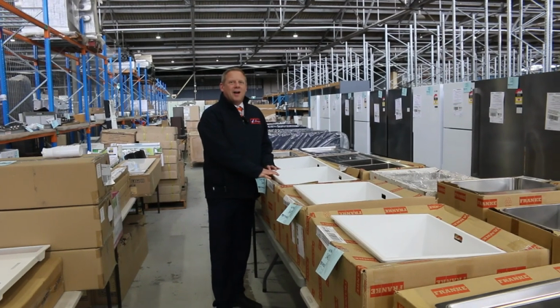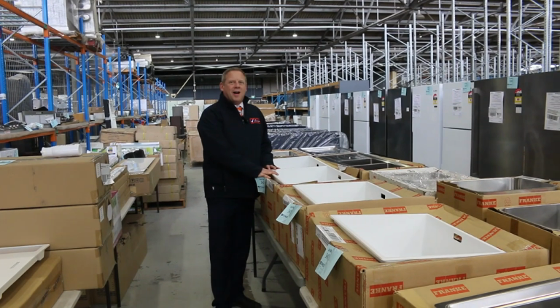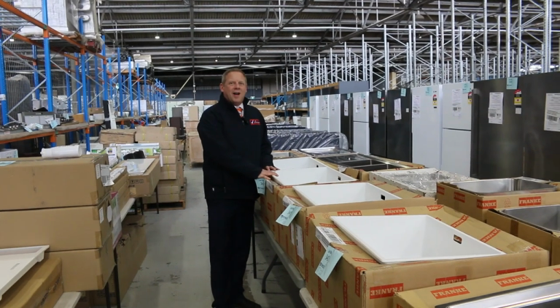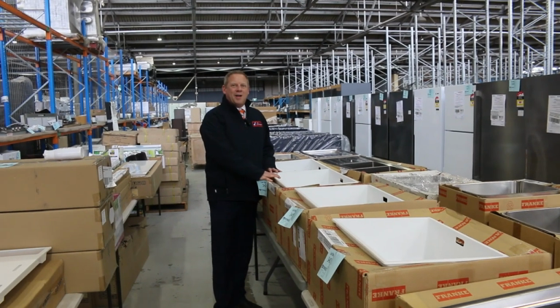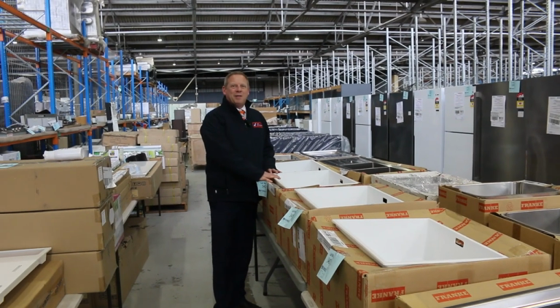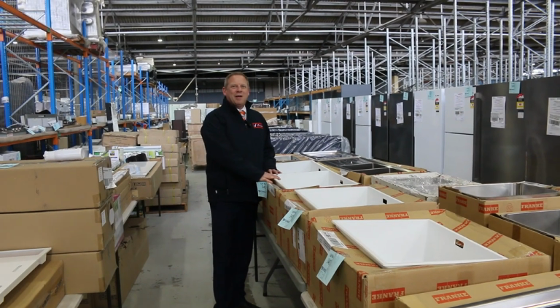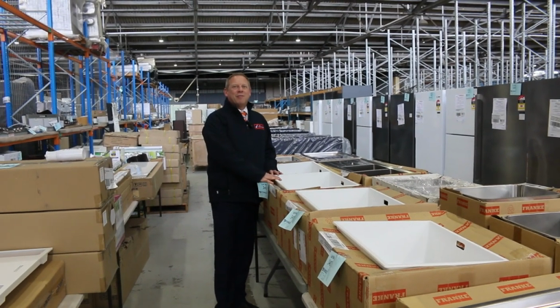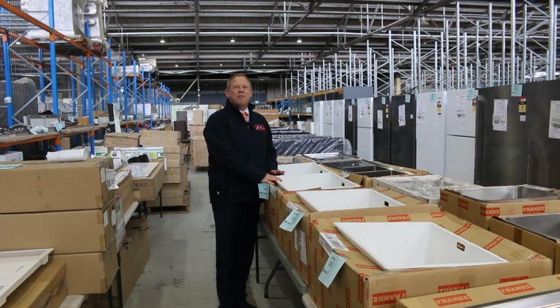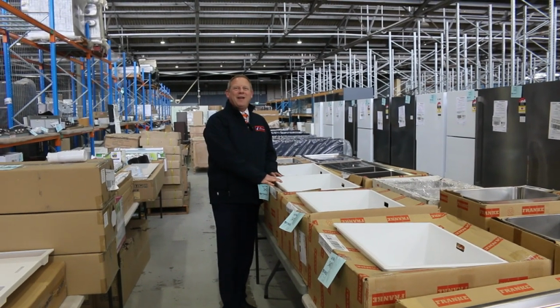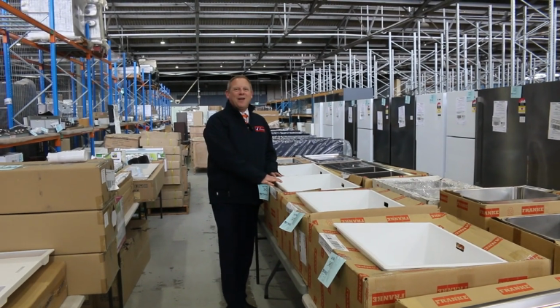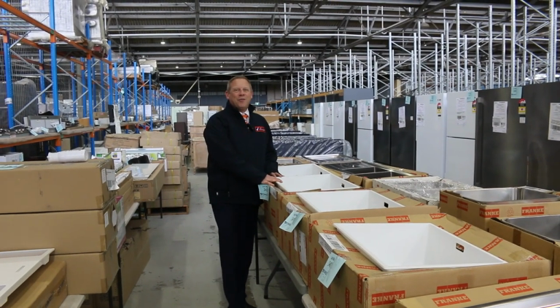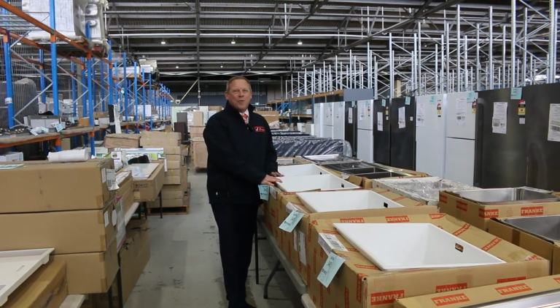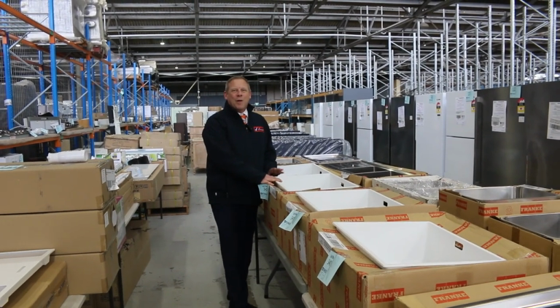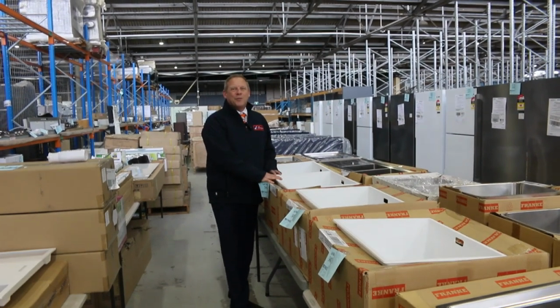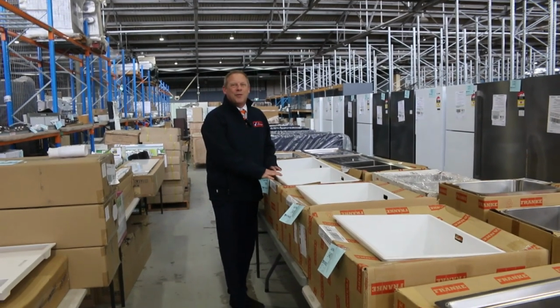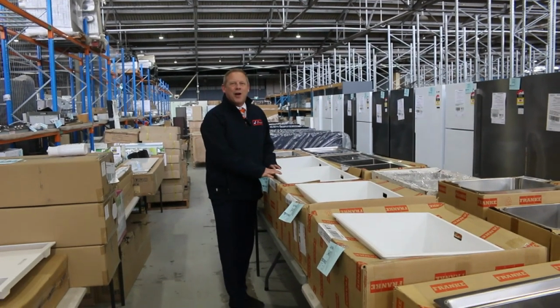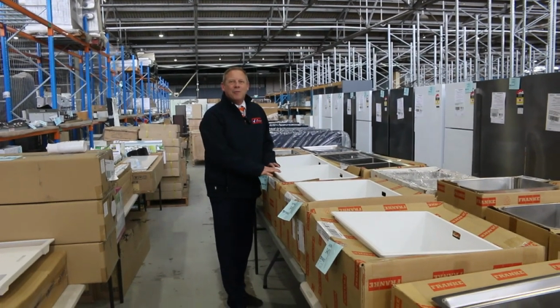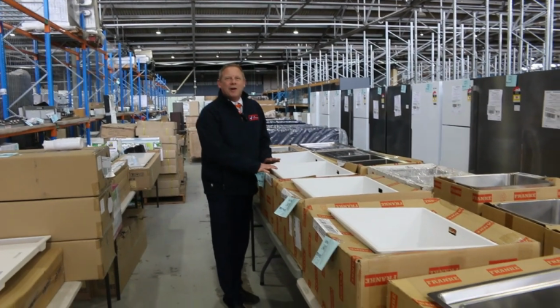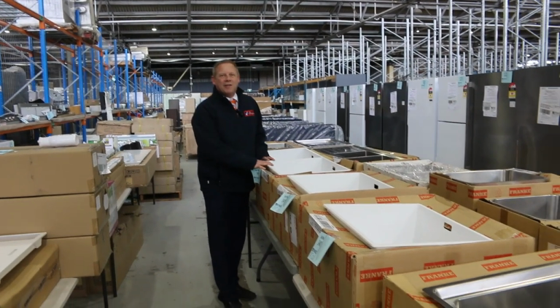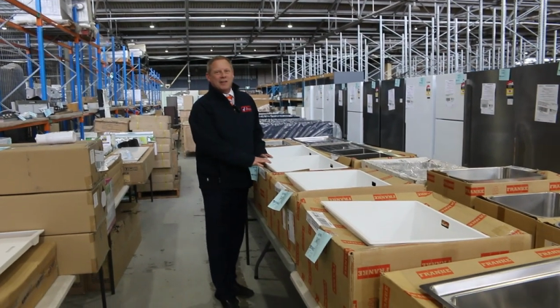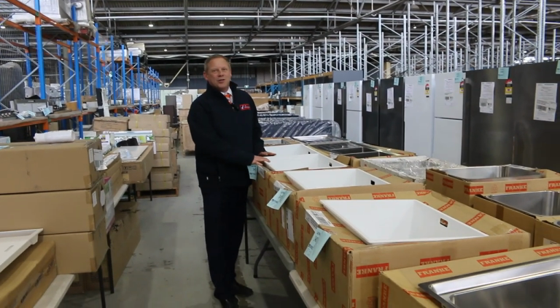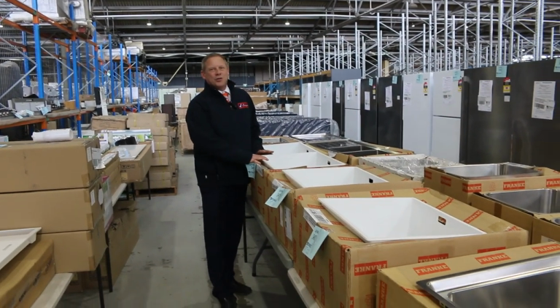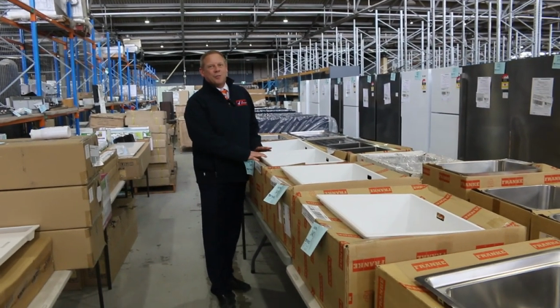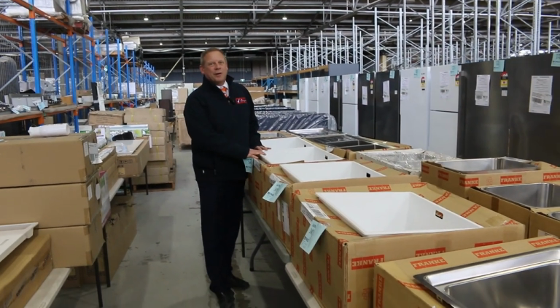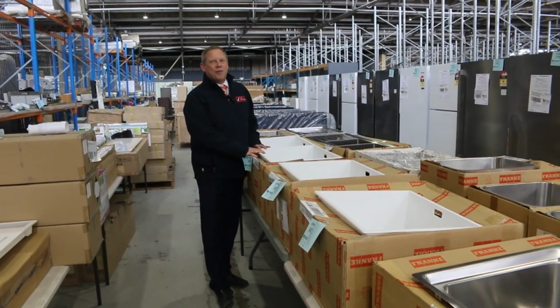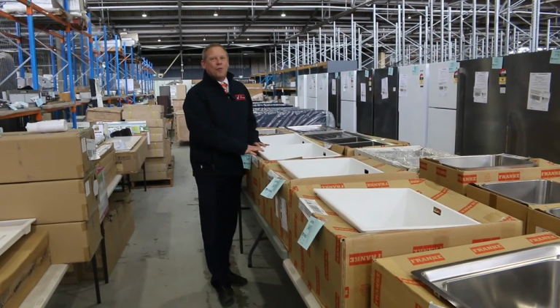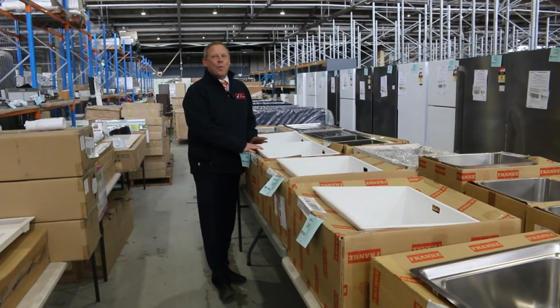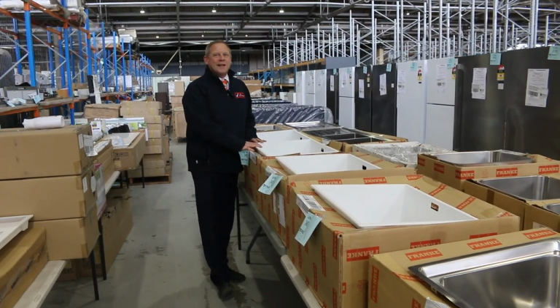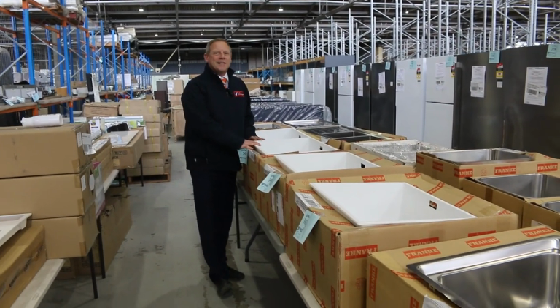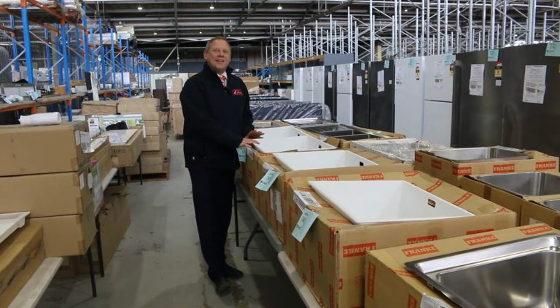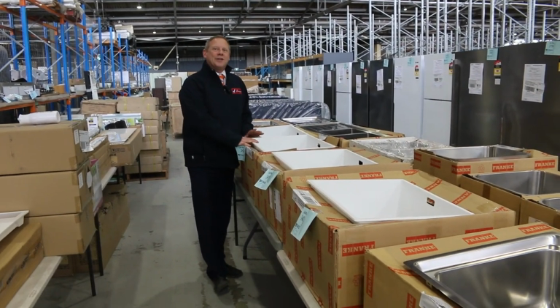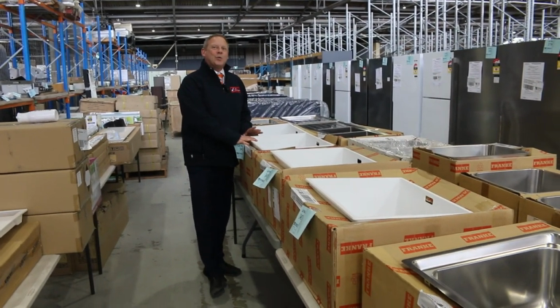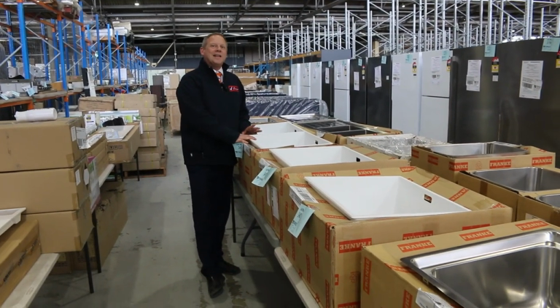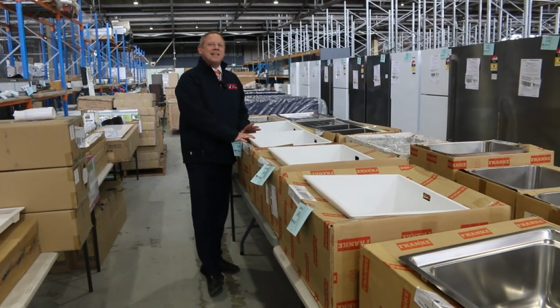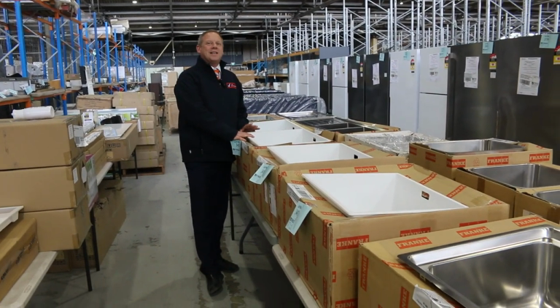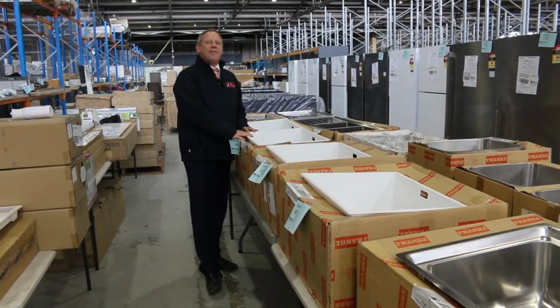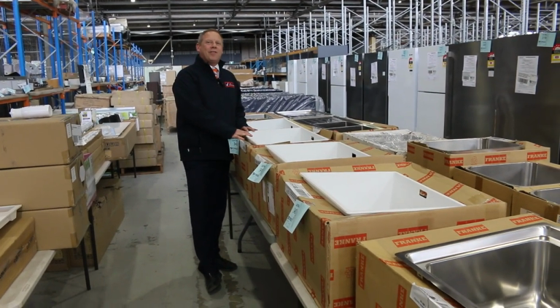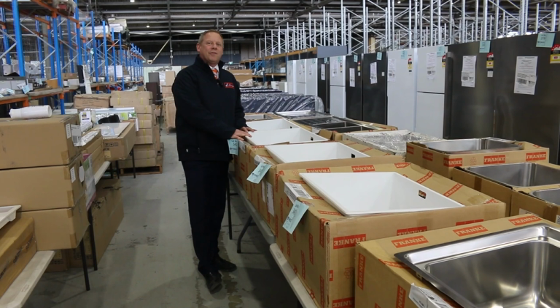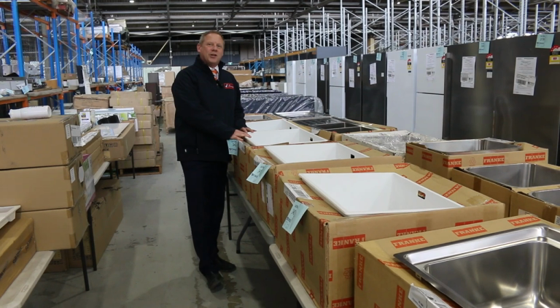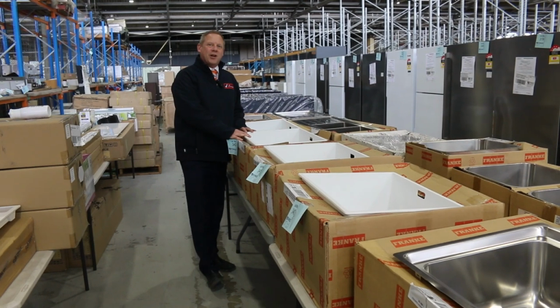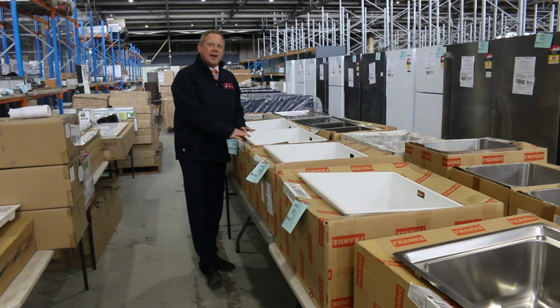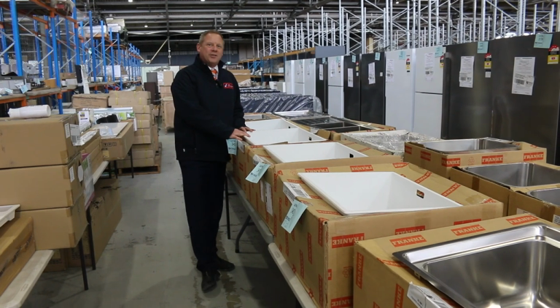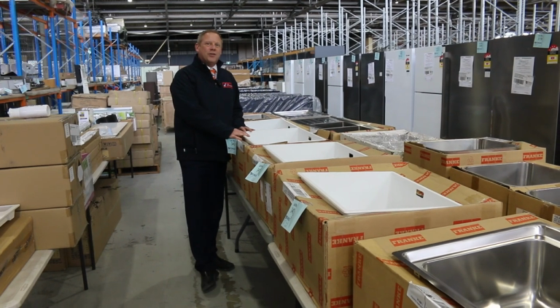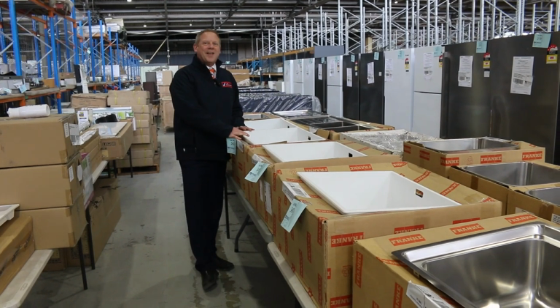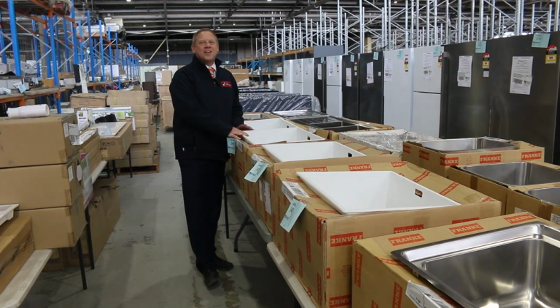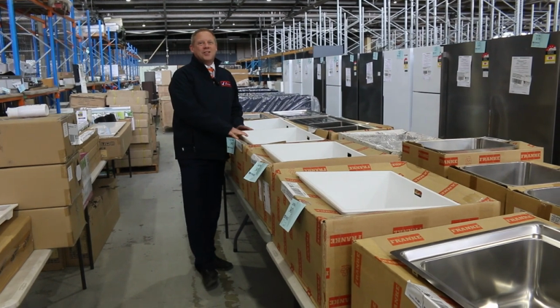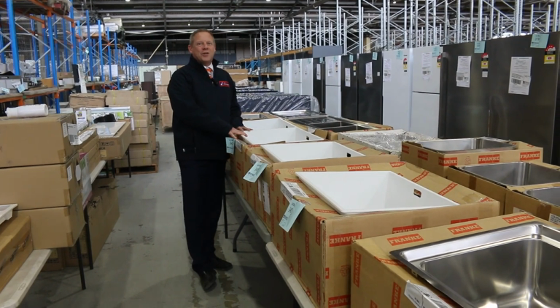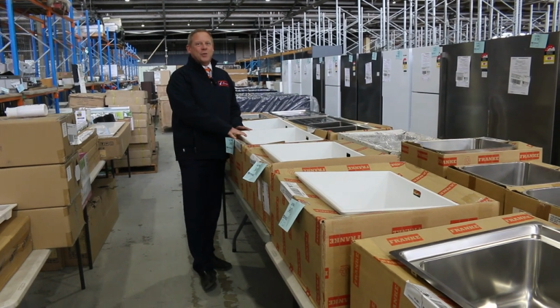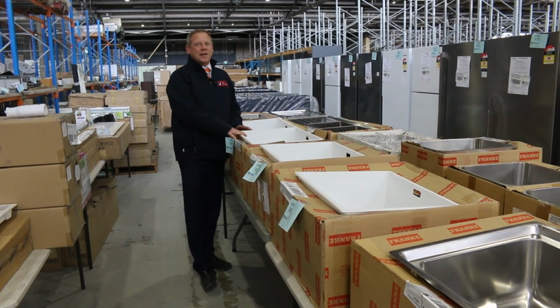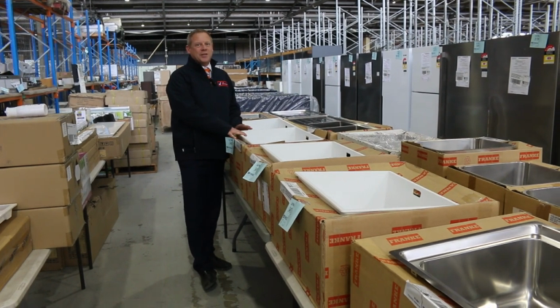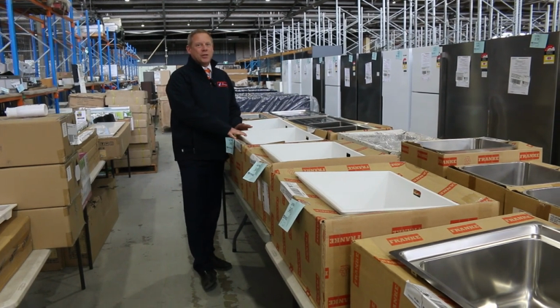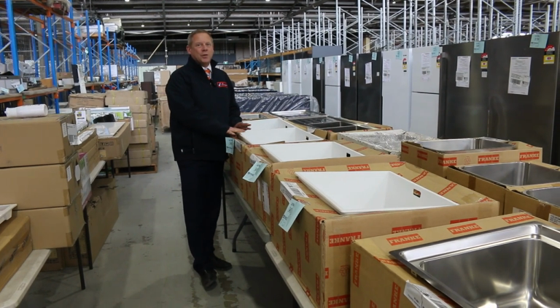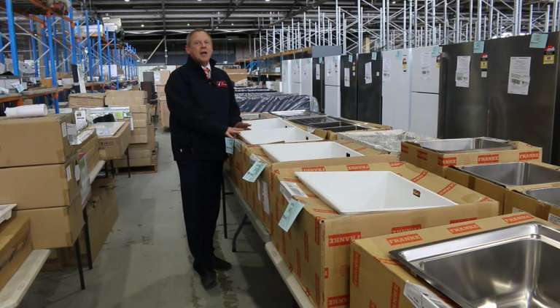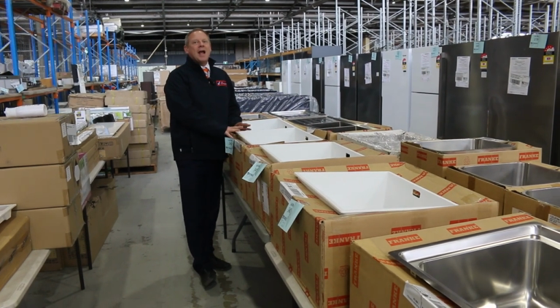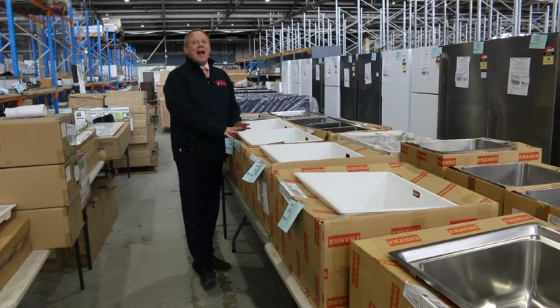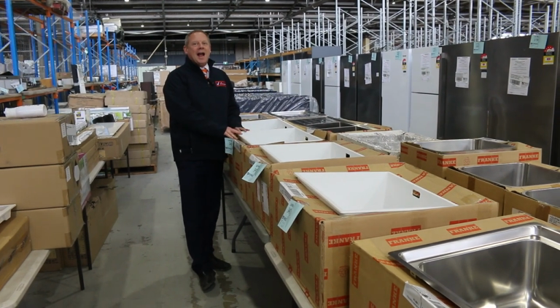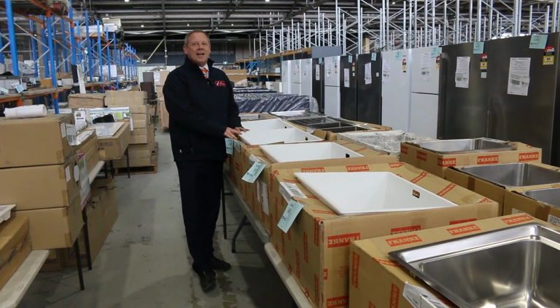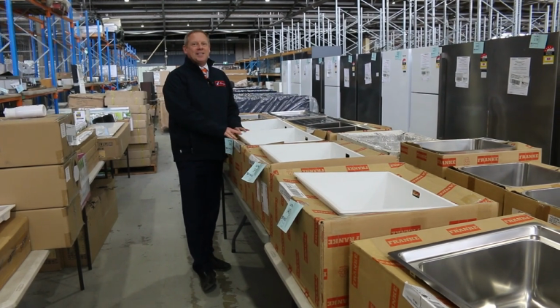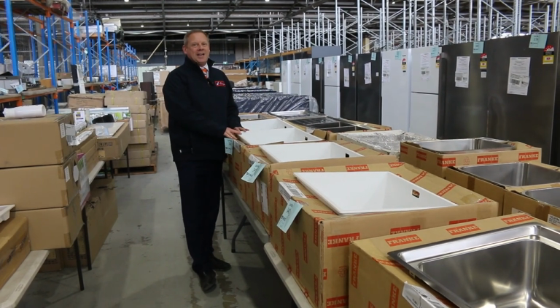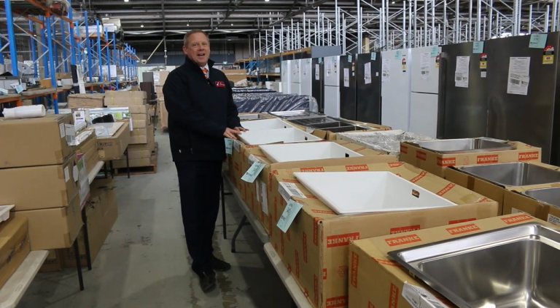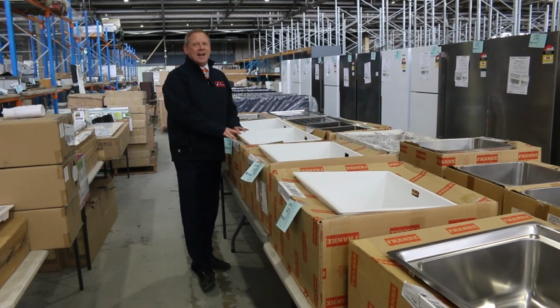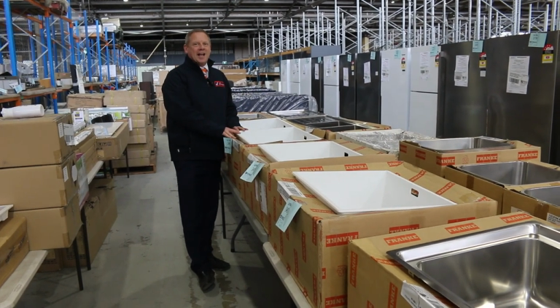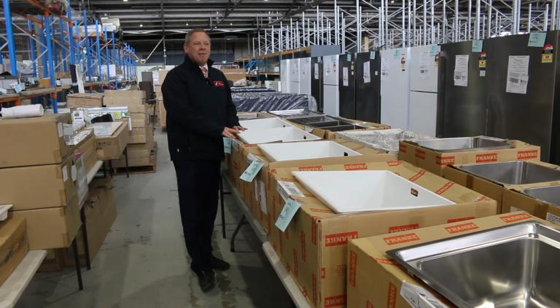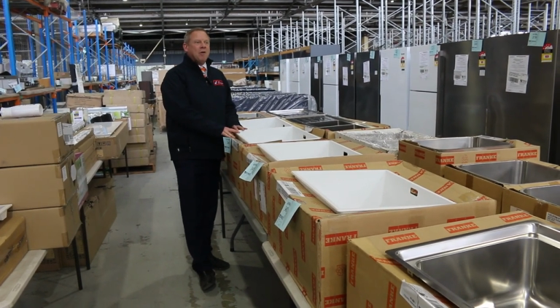Hi, I'm Liam from Fowles and welcome to the Home Renovators Auction Preview for Wednesday, the 27th of July 2022 at 10am.